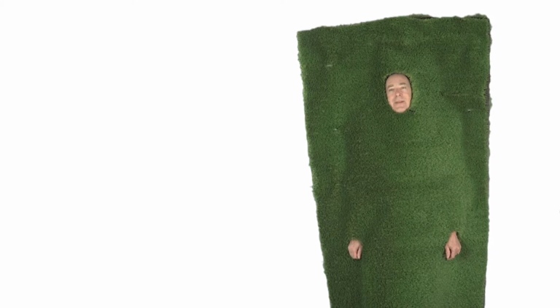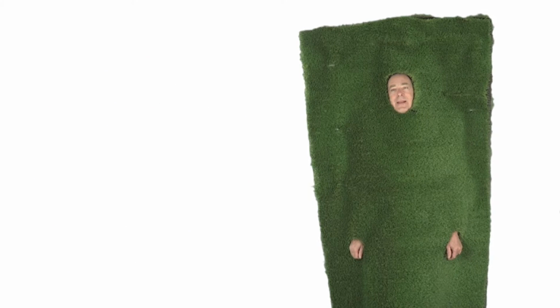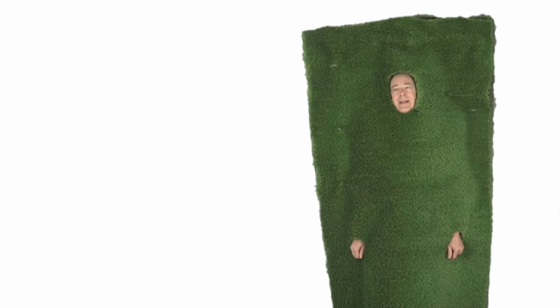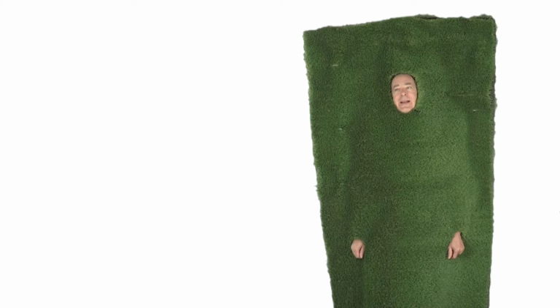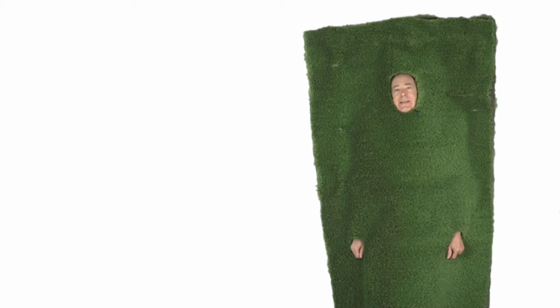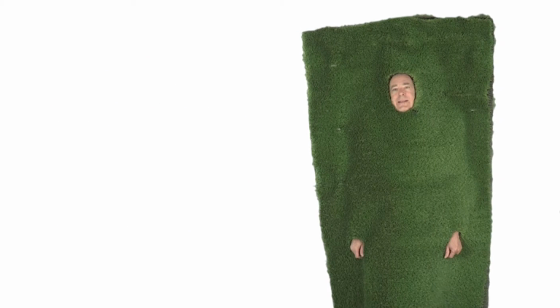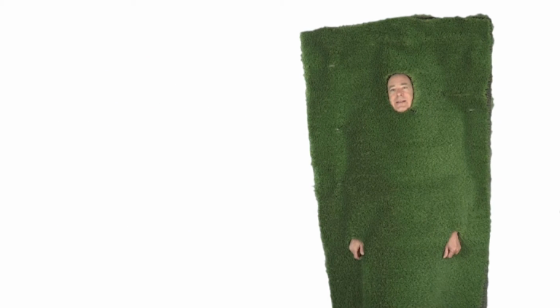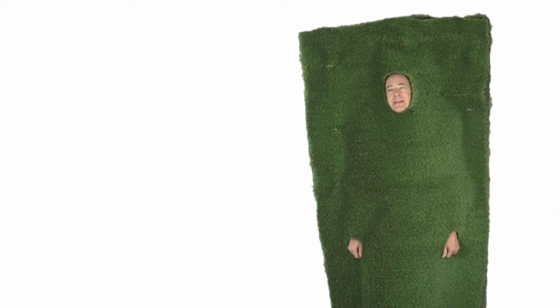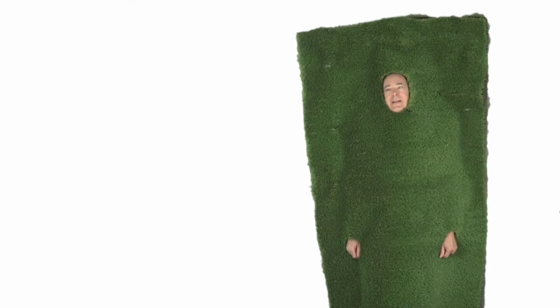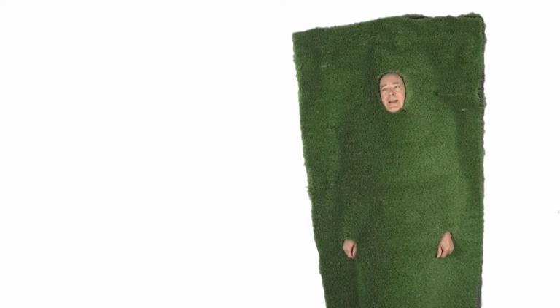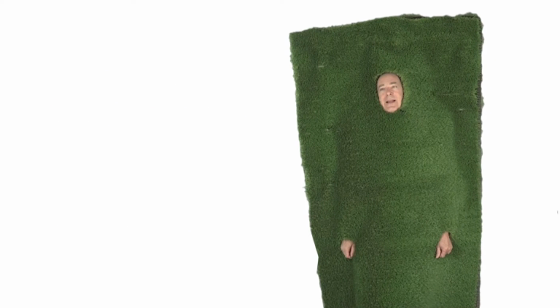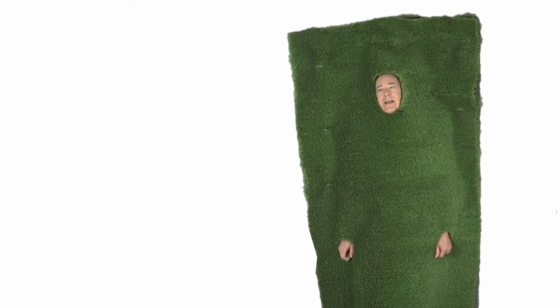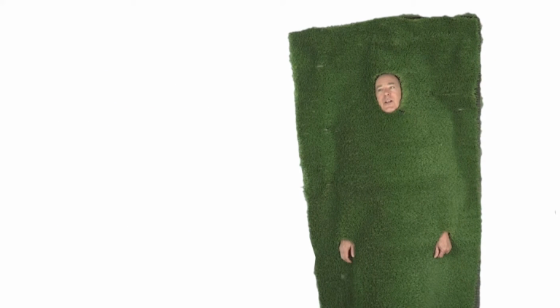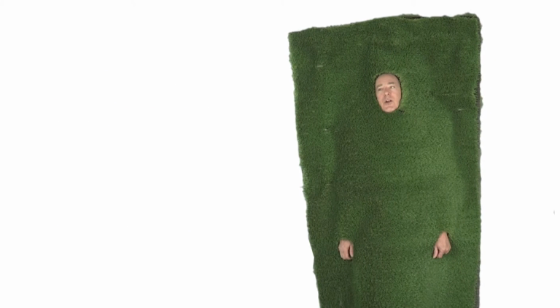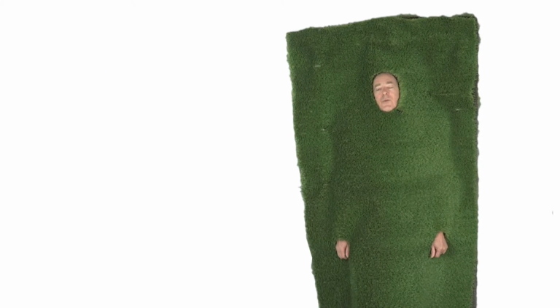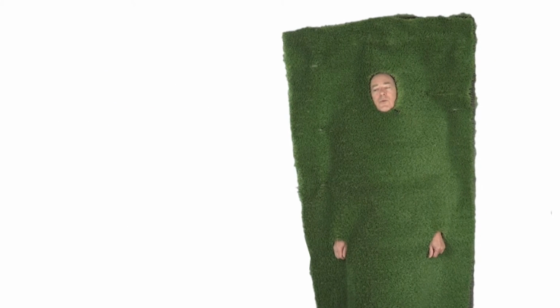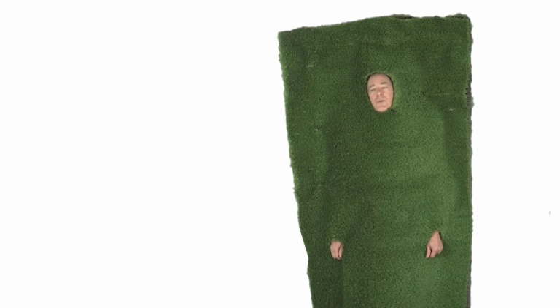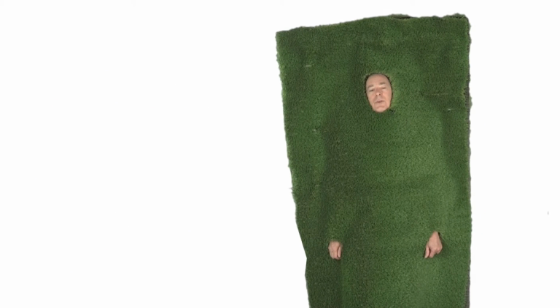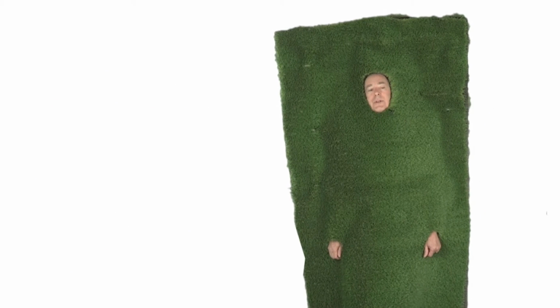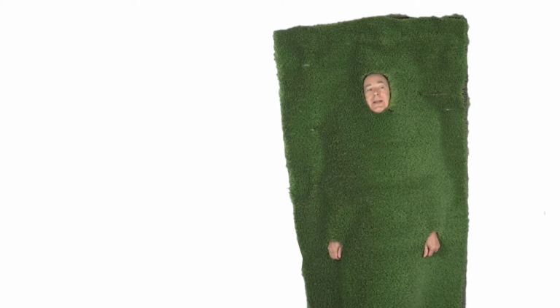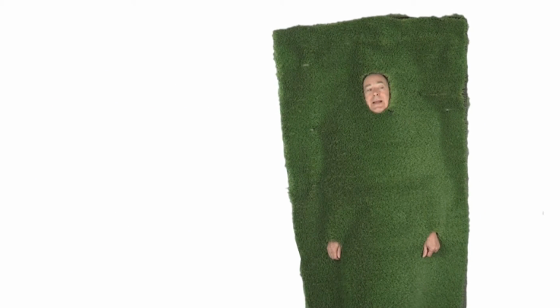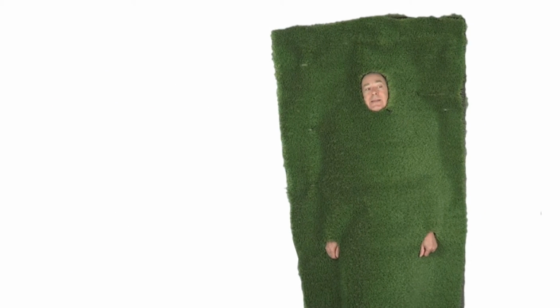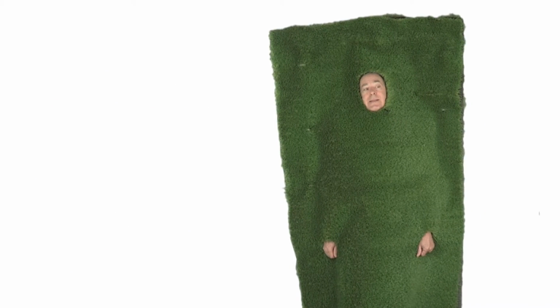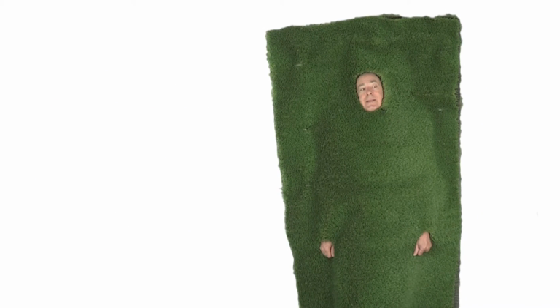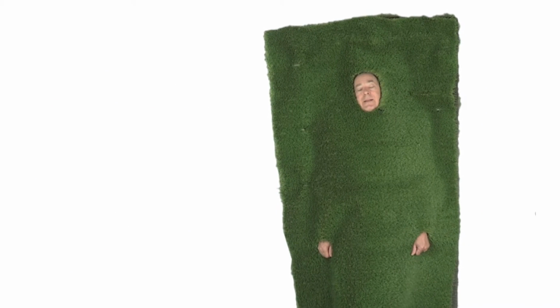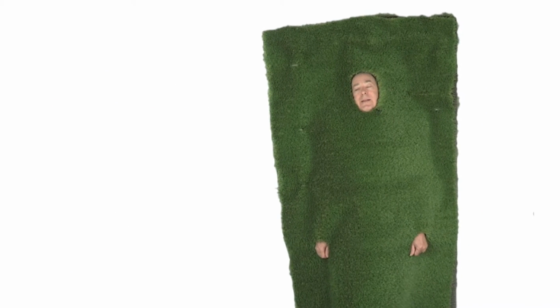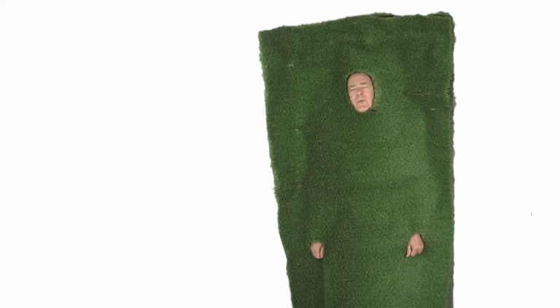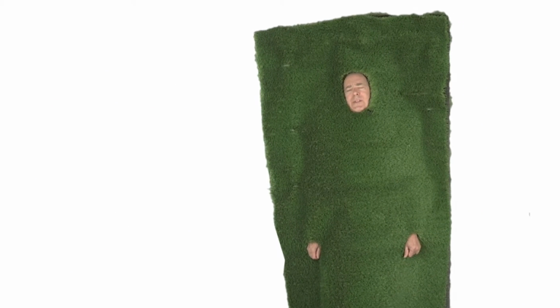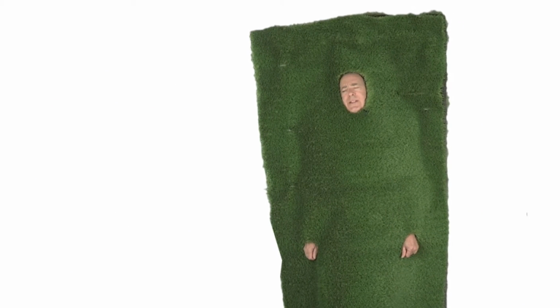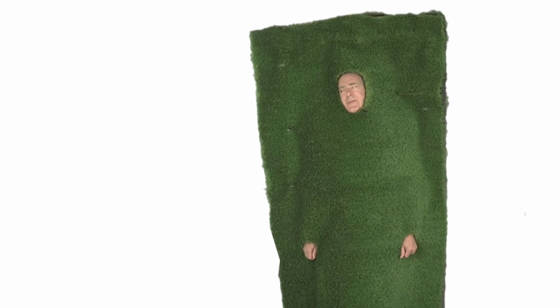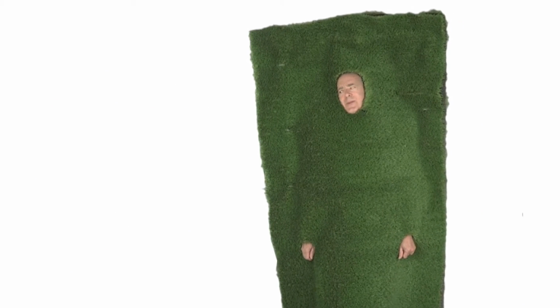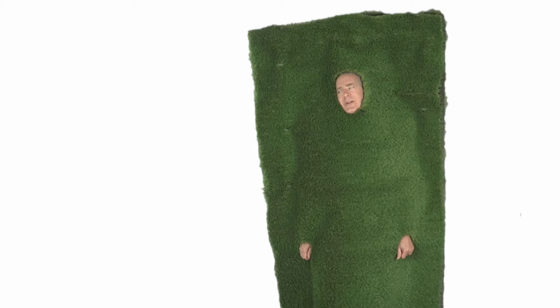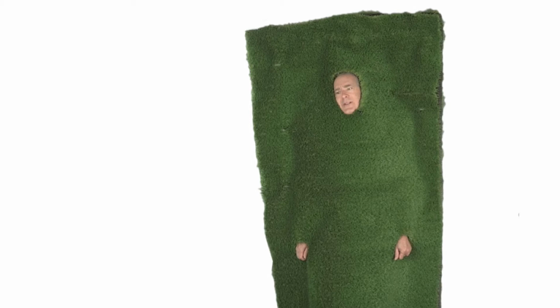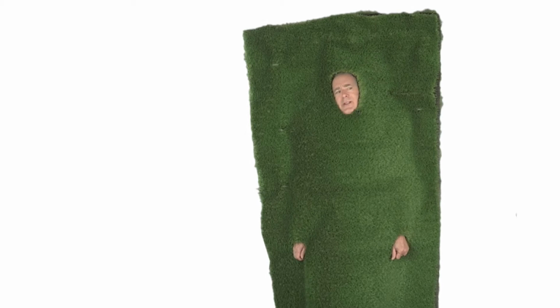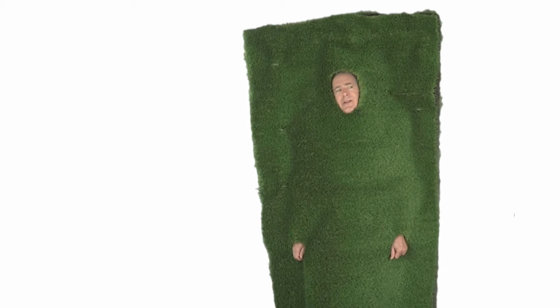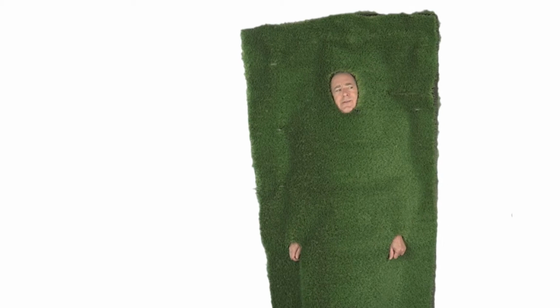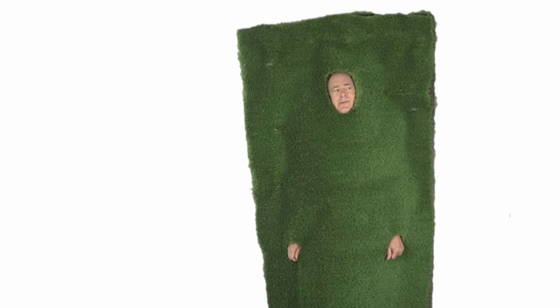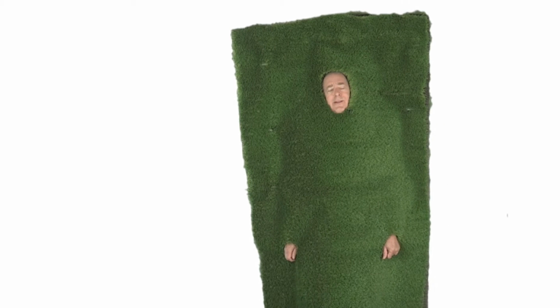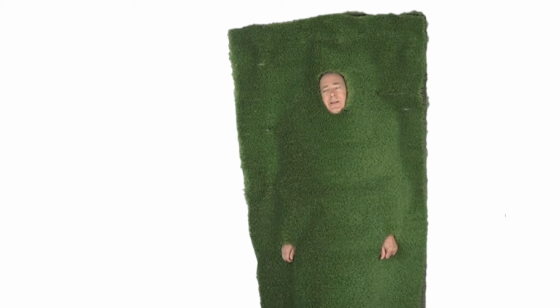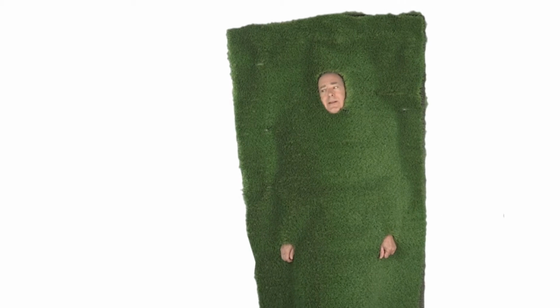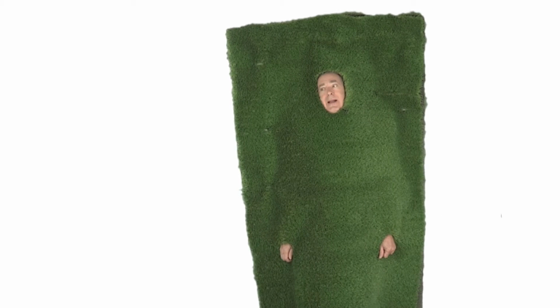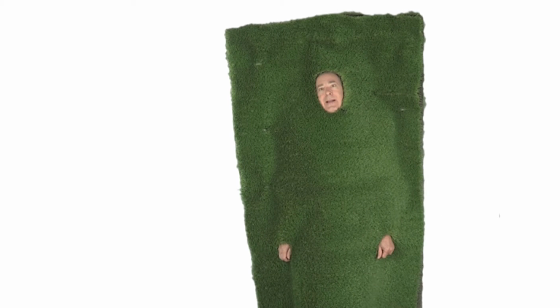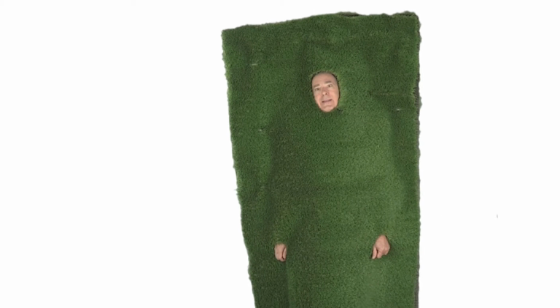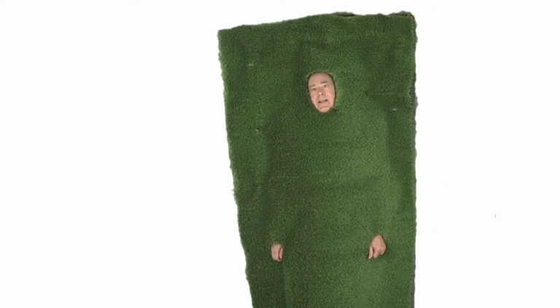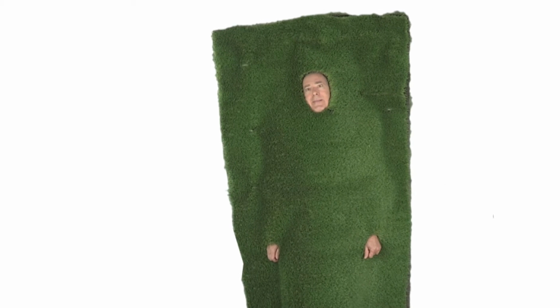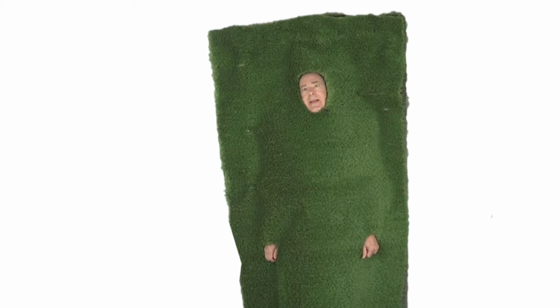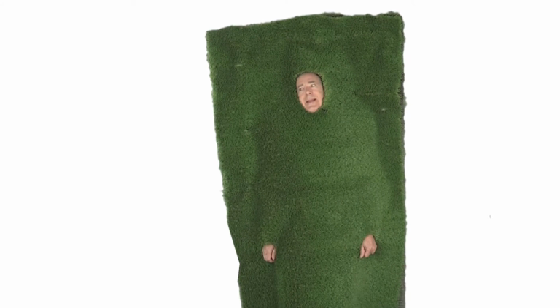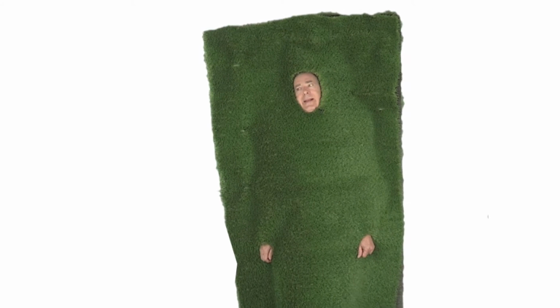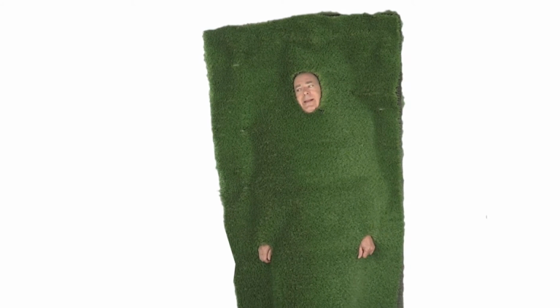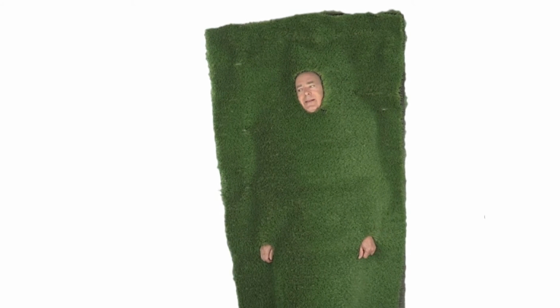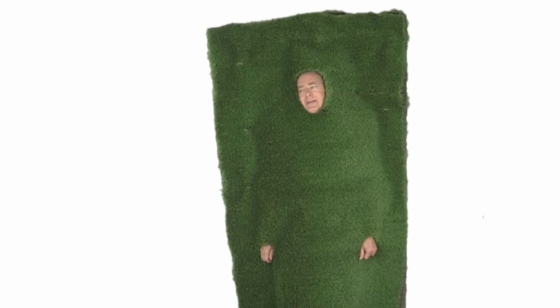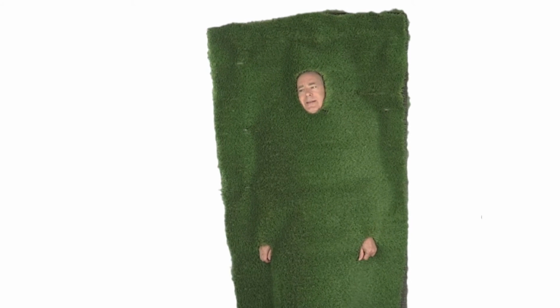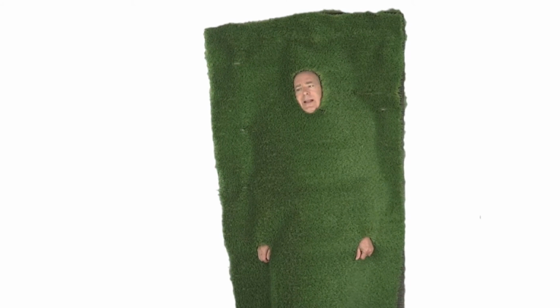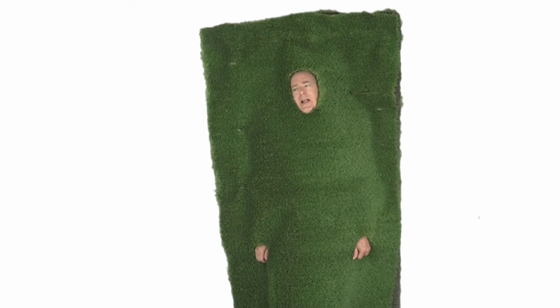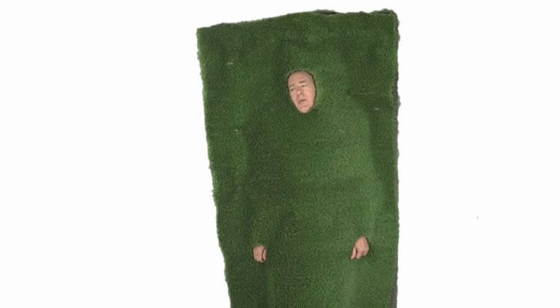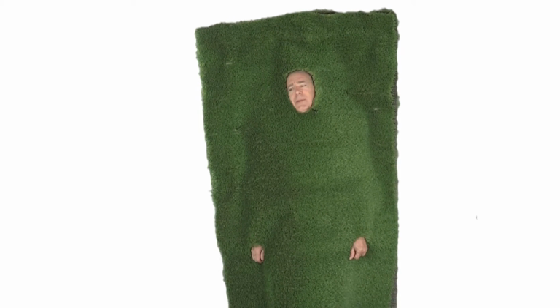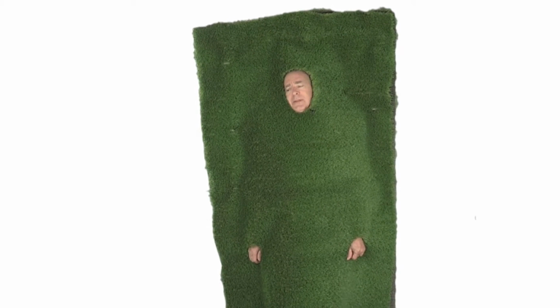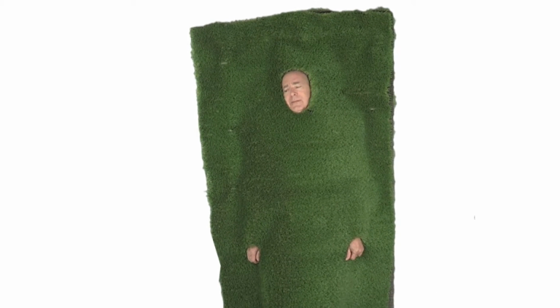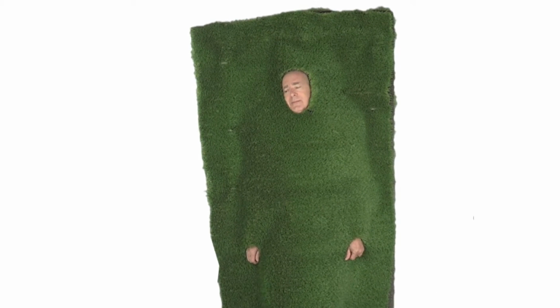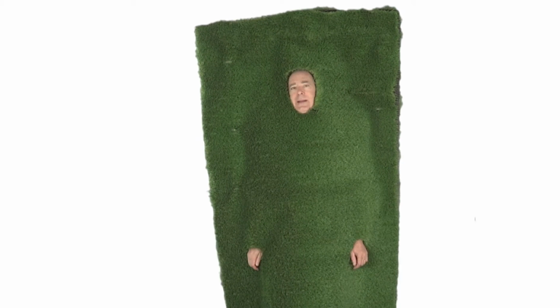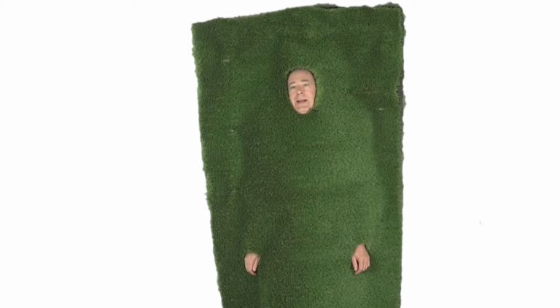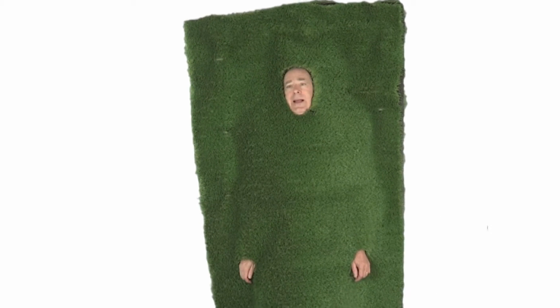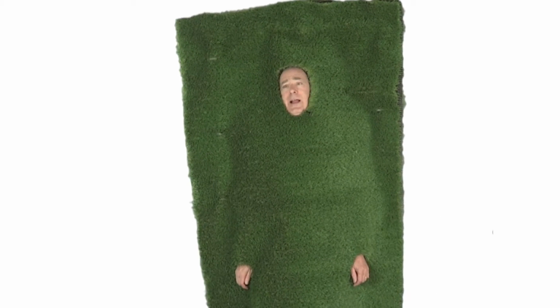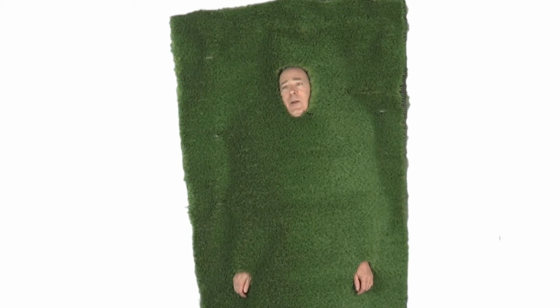Hey guys, I gotta go. Guys, where's the zipper on this thing? Guys, I'm not kidding. Help! Help!